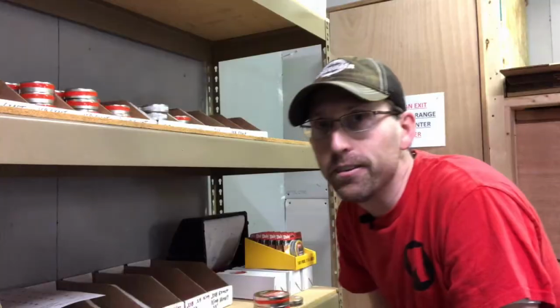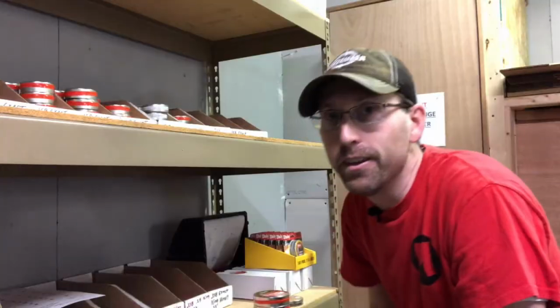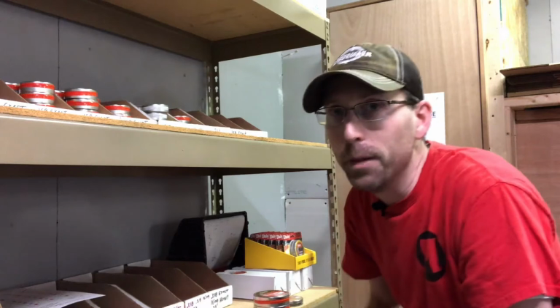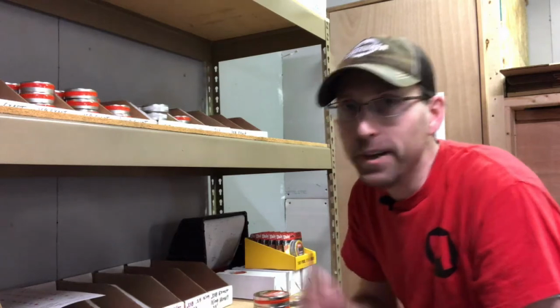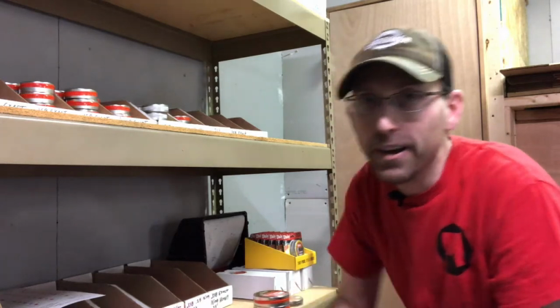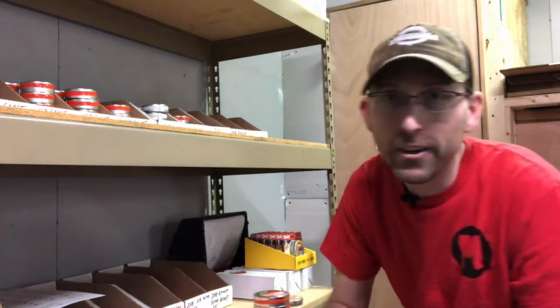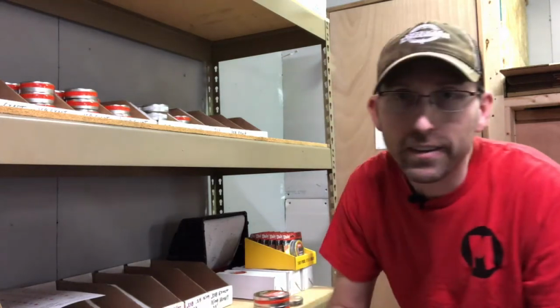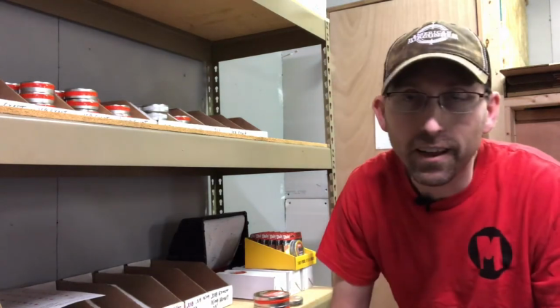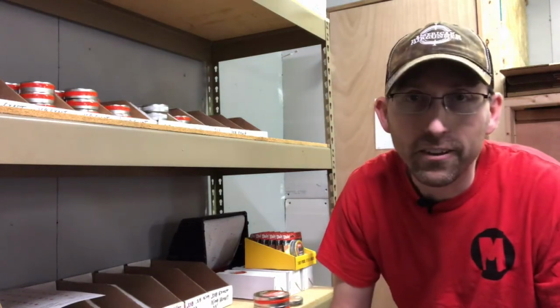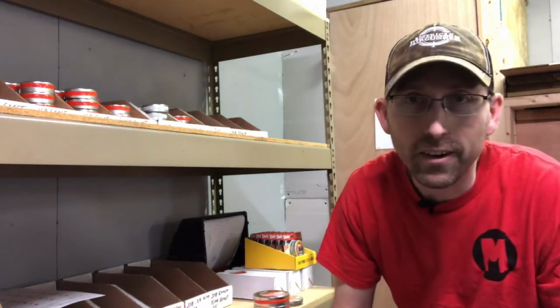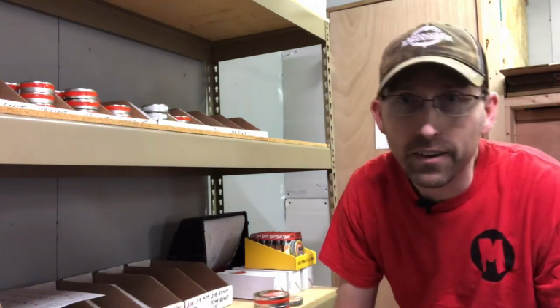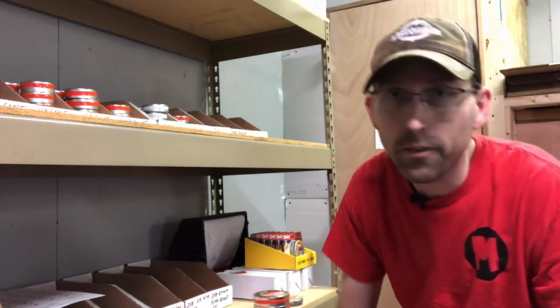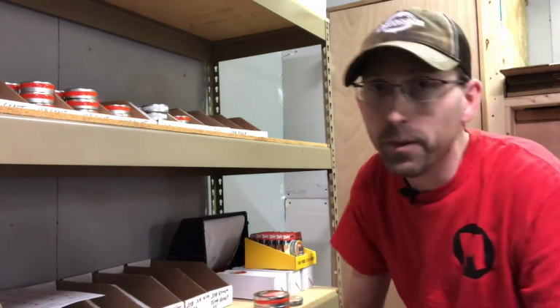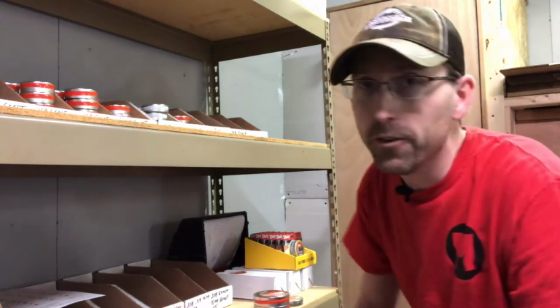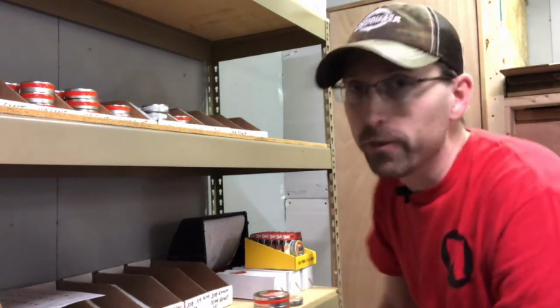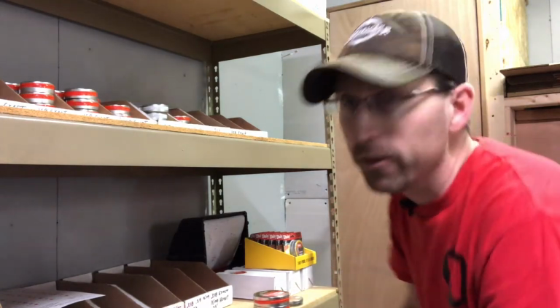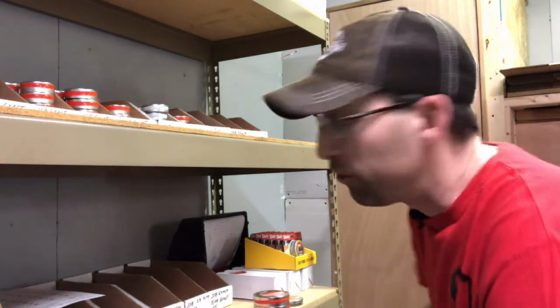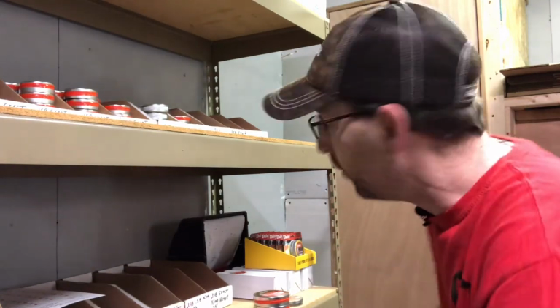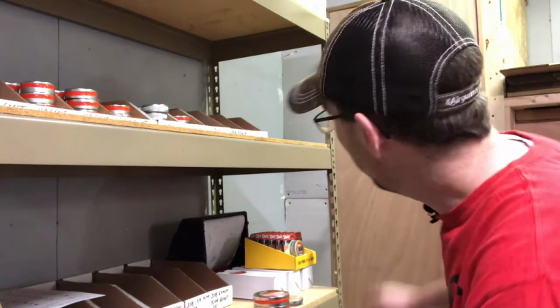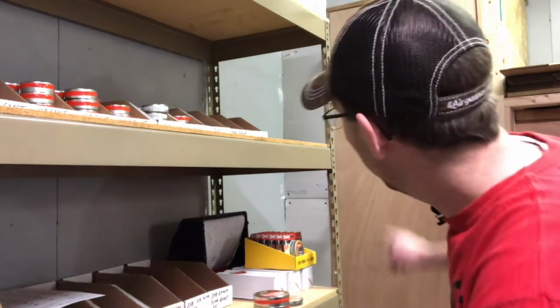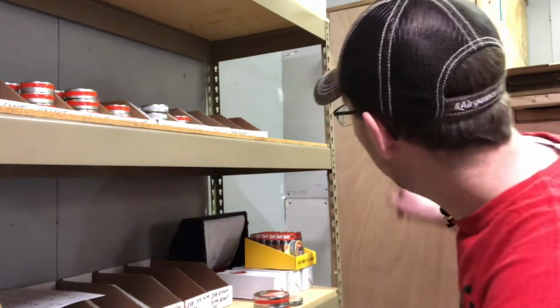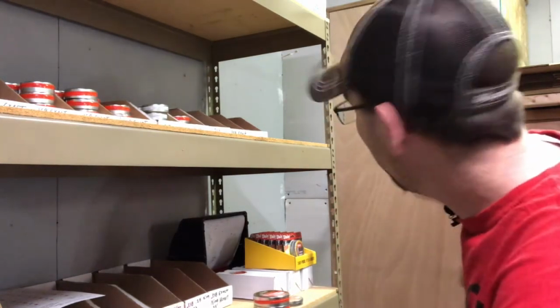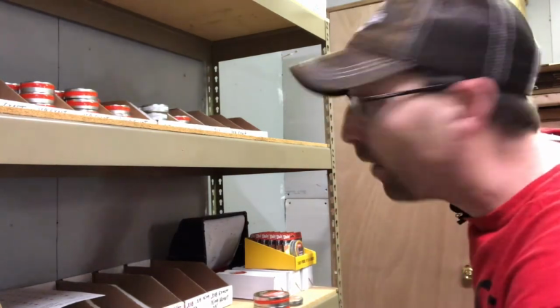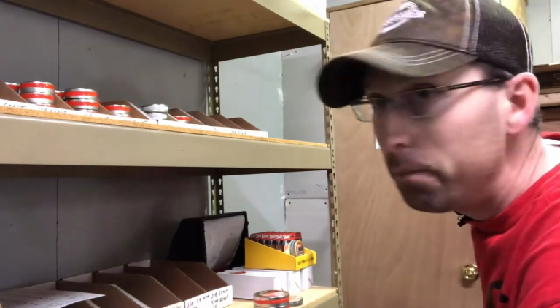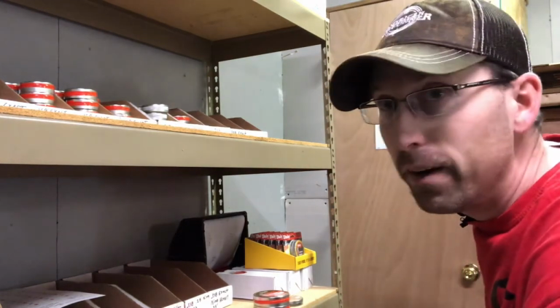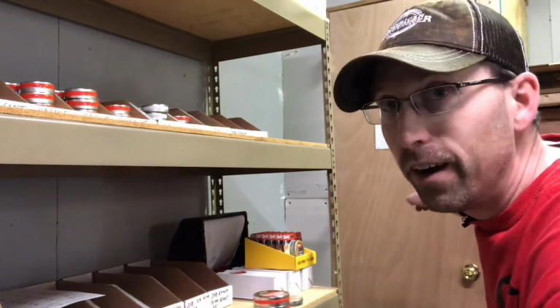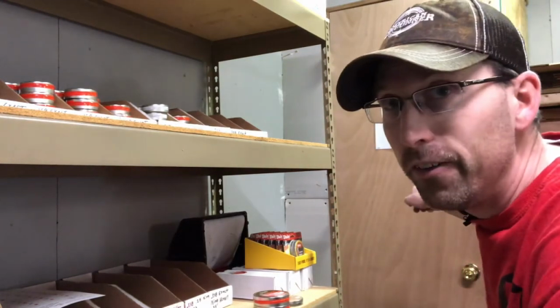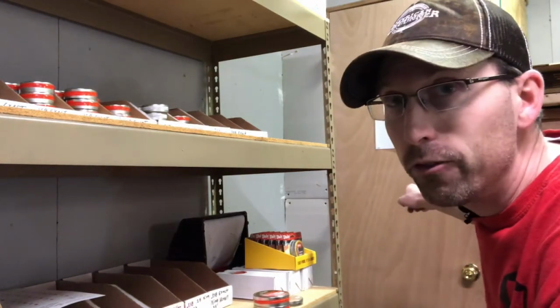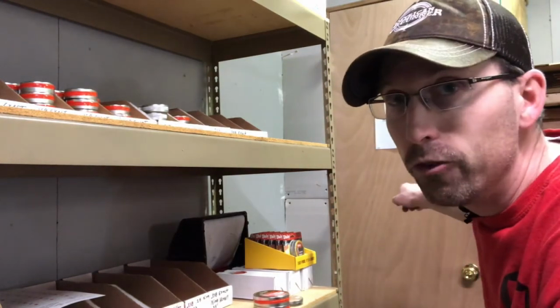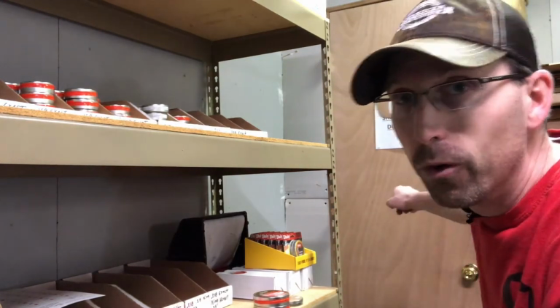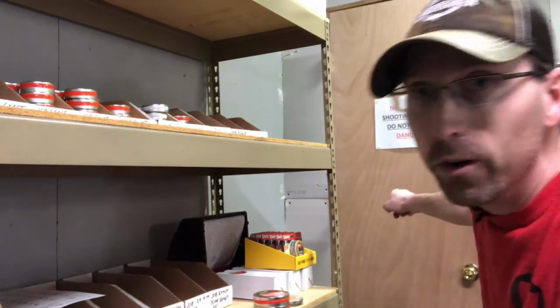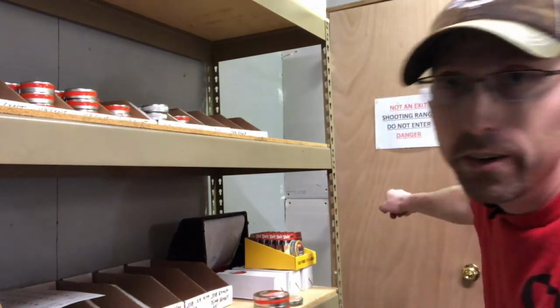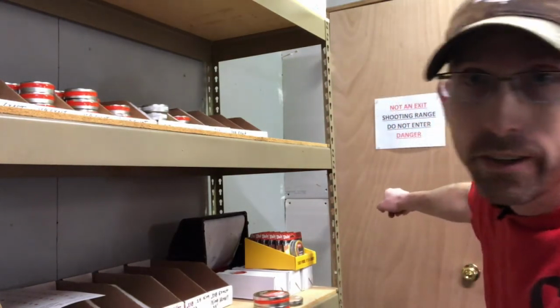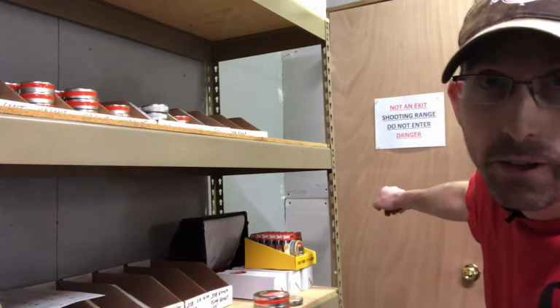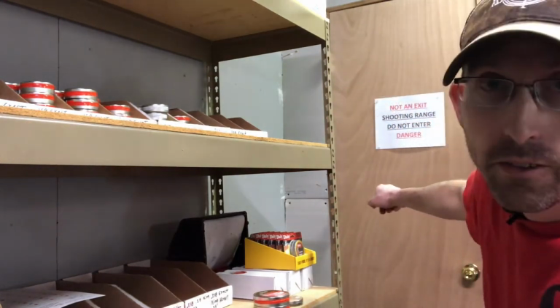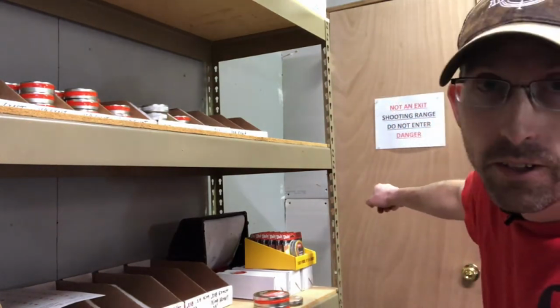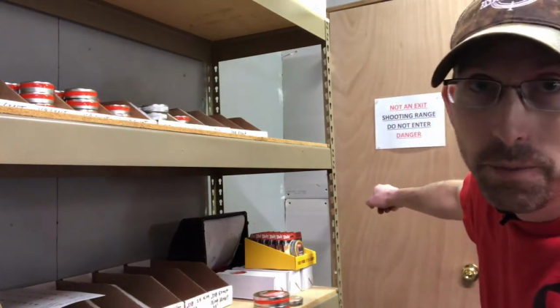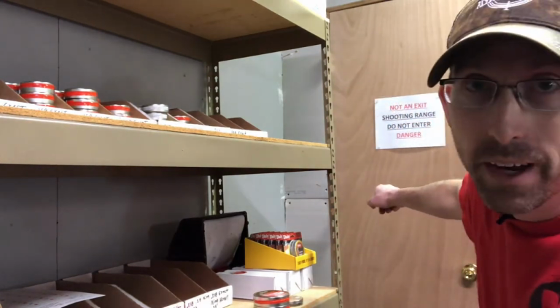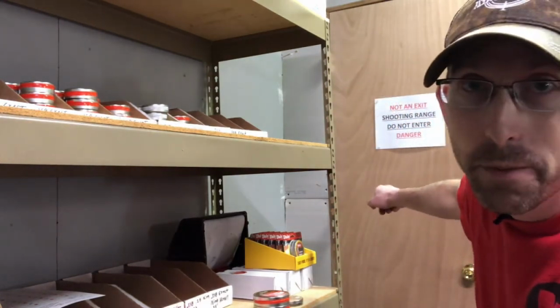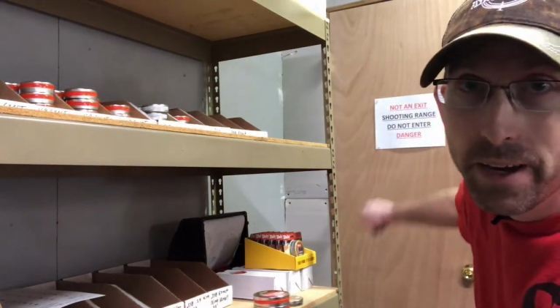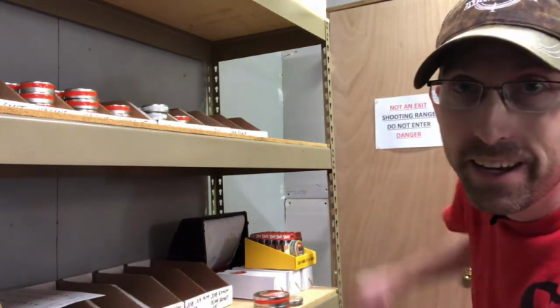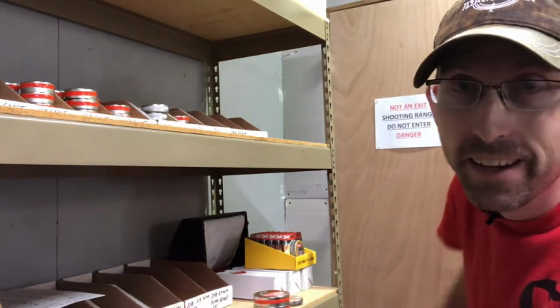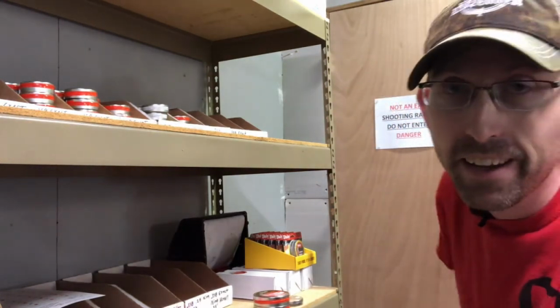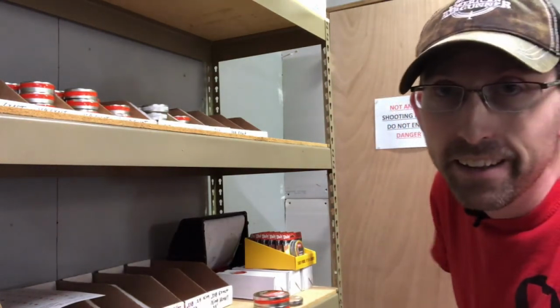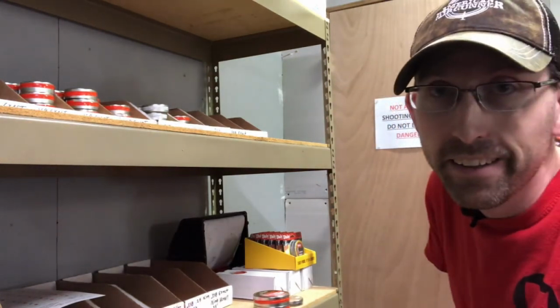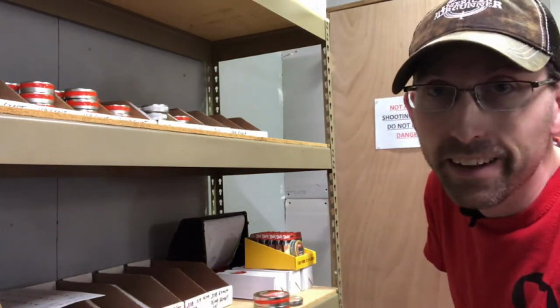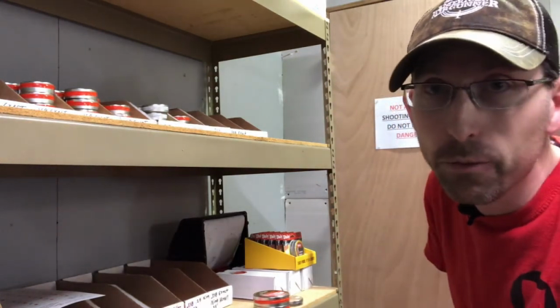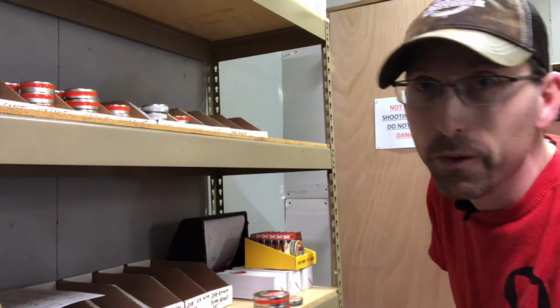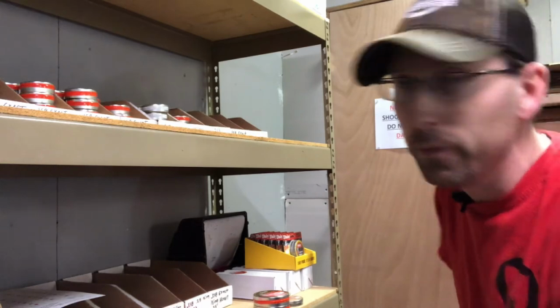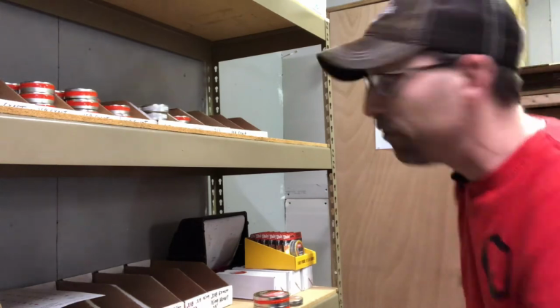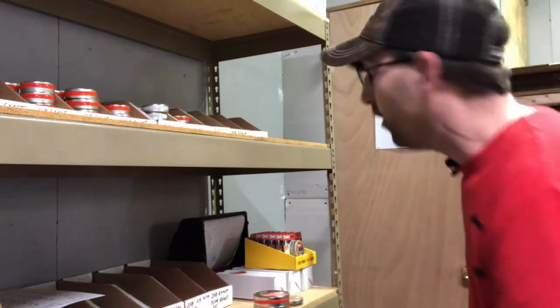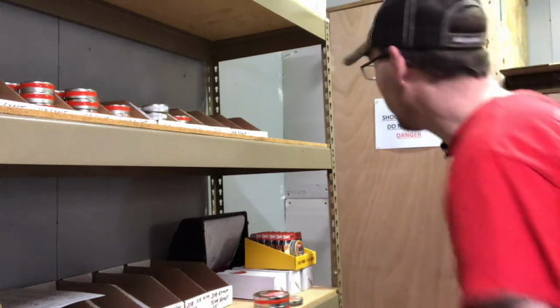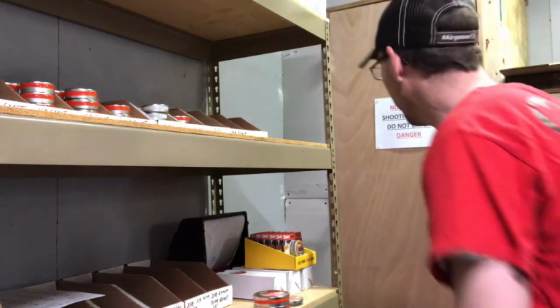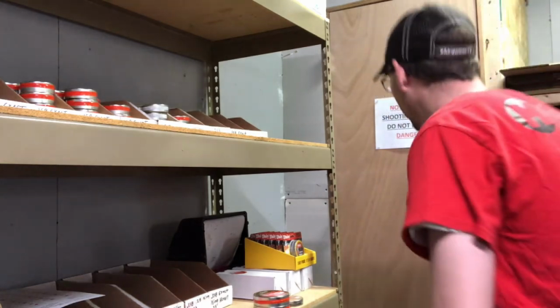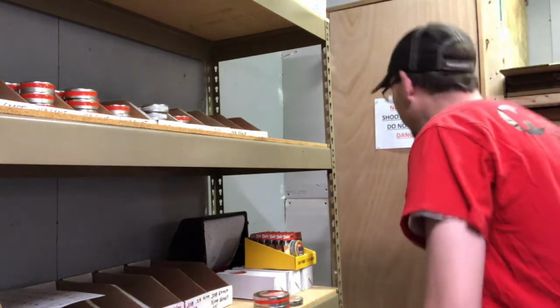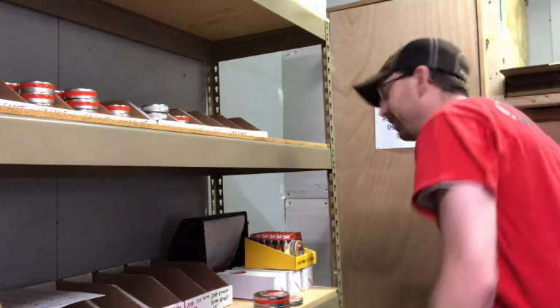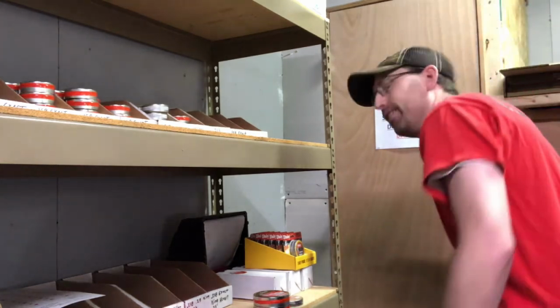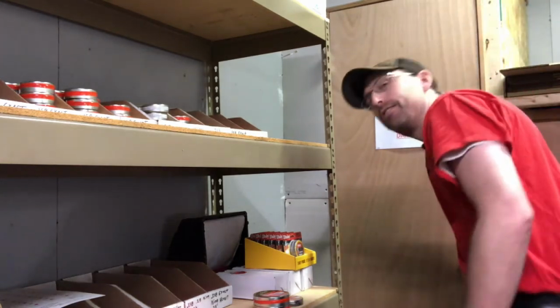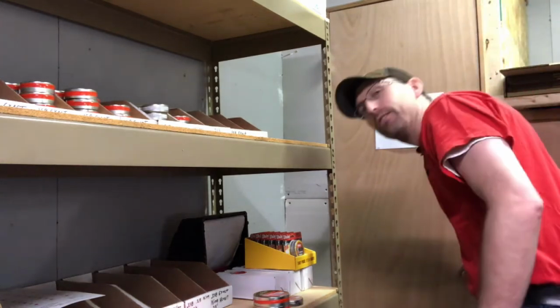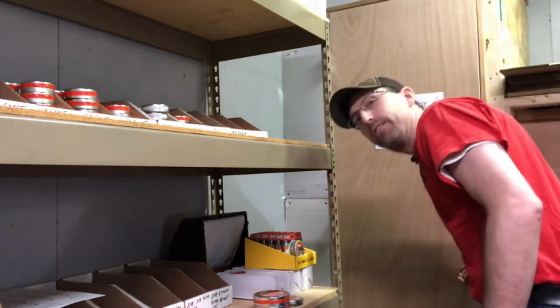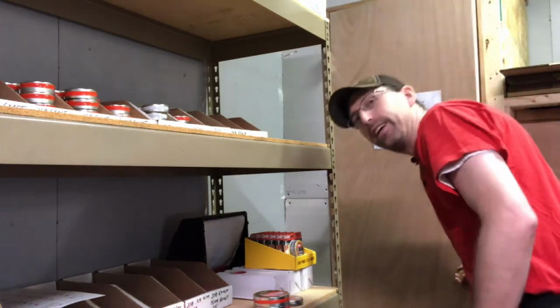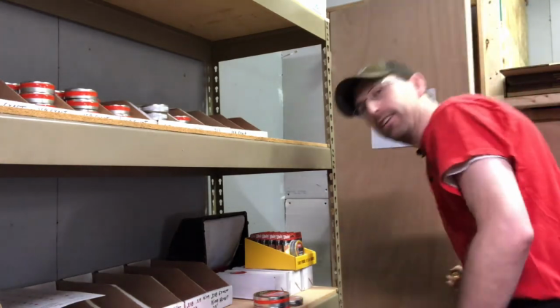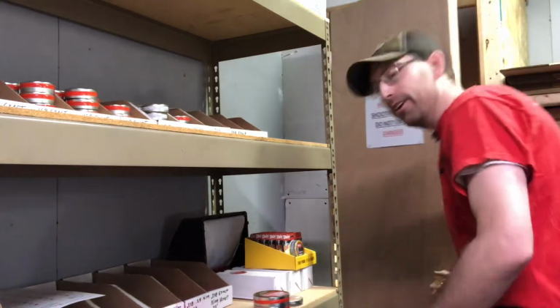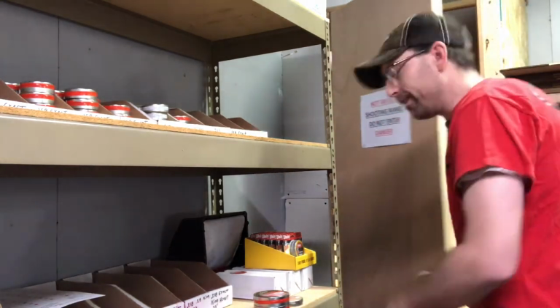I'm down here at the other end of the bench rest shooting range, and right behind this door that you can see behind me, that's where the results are. So let's take a look.